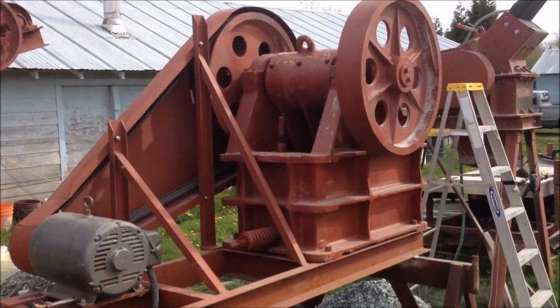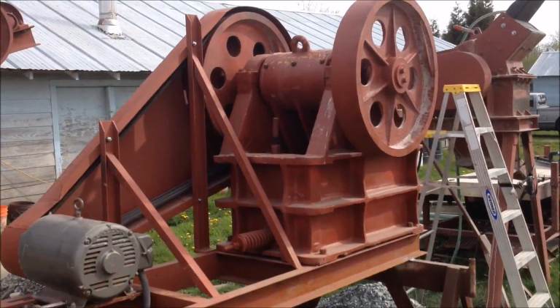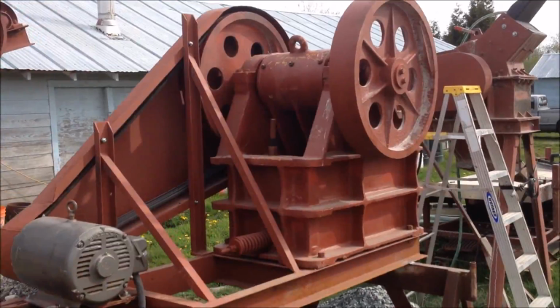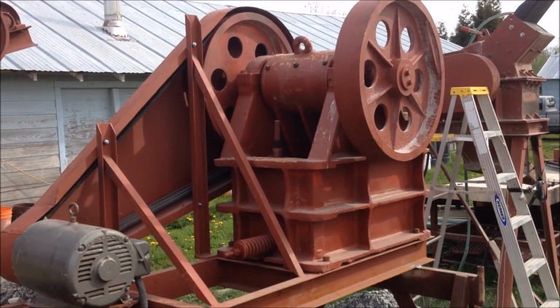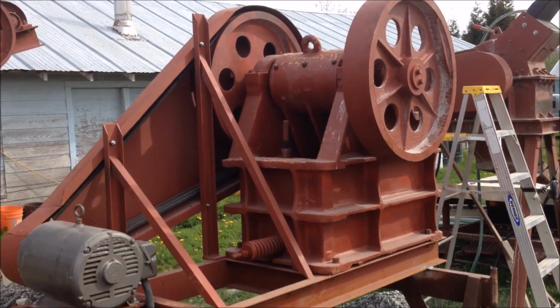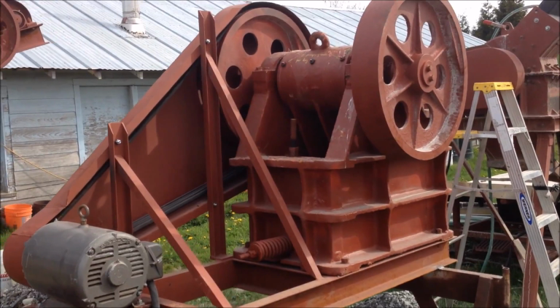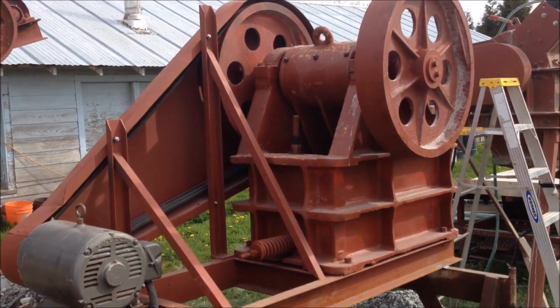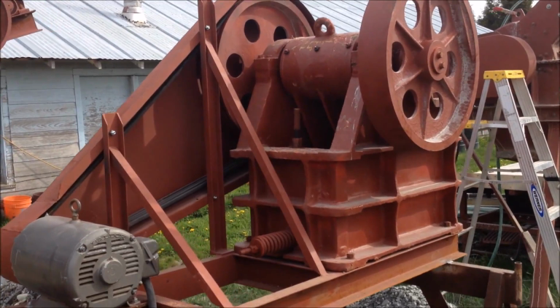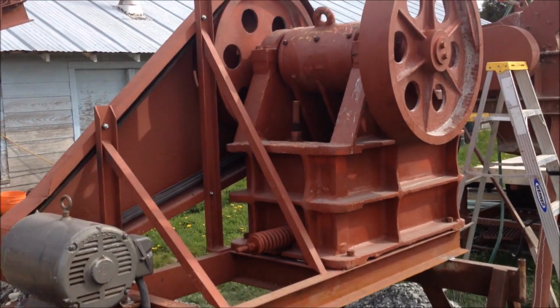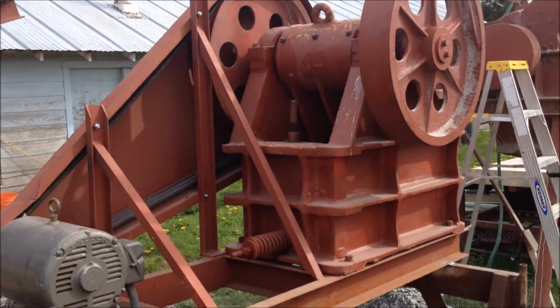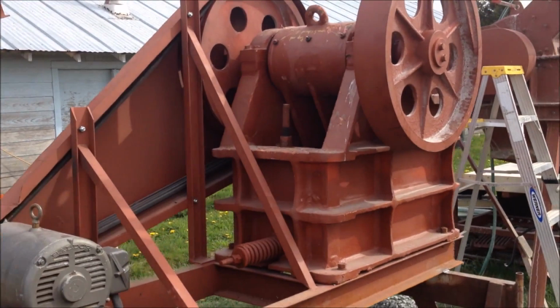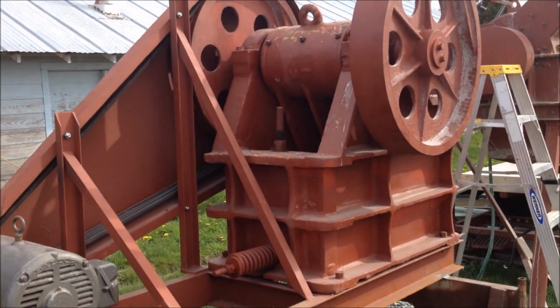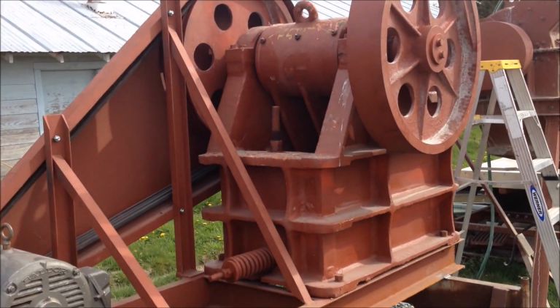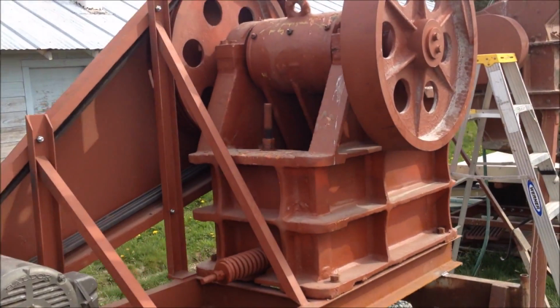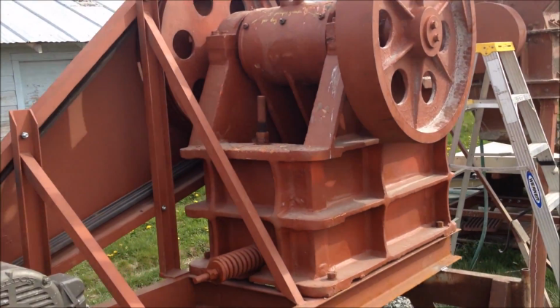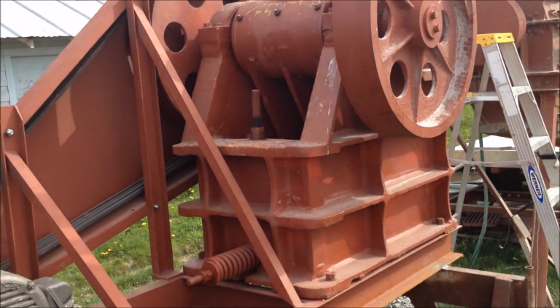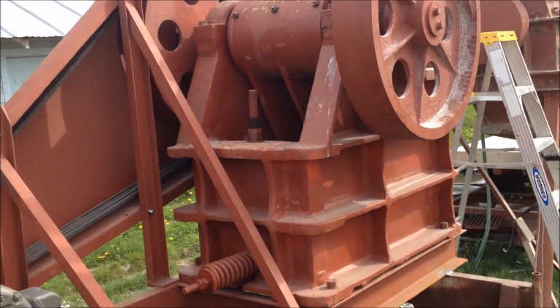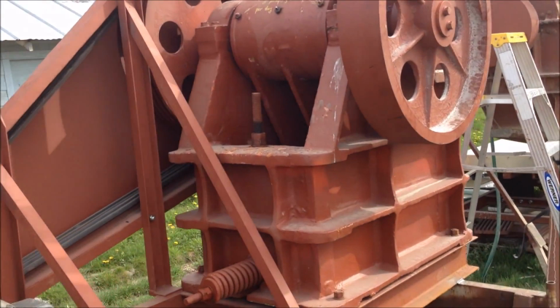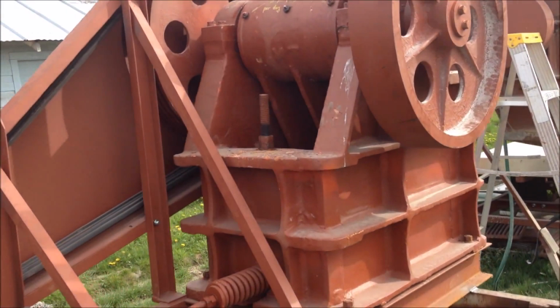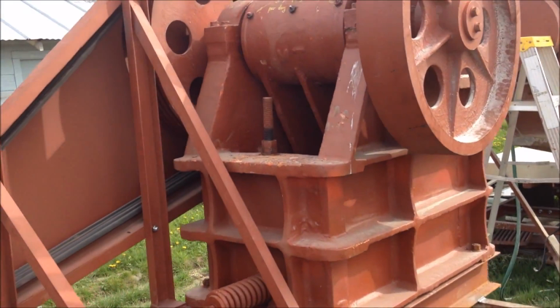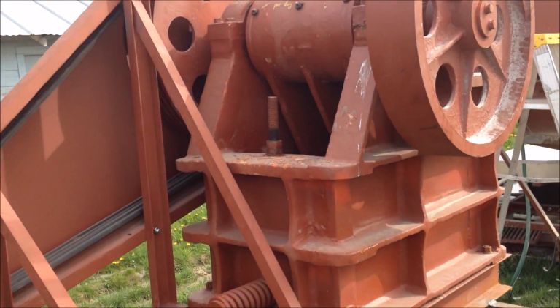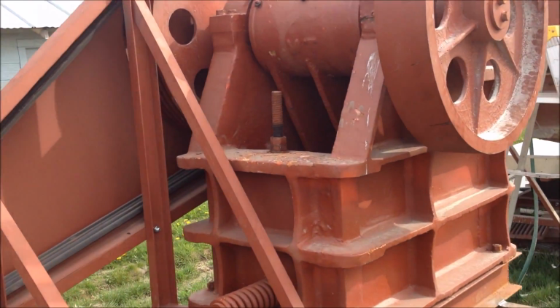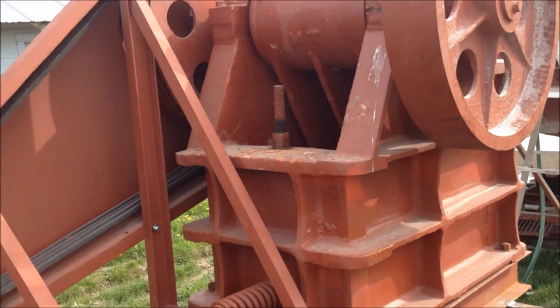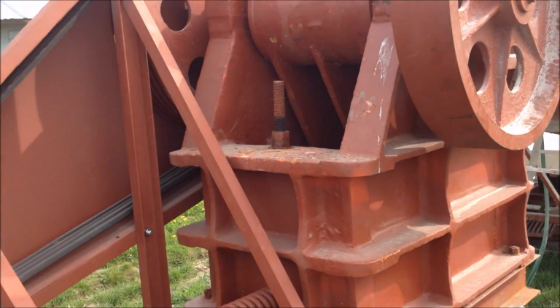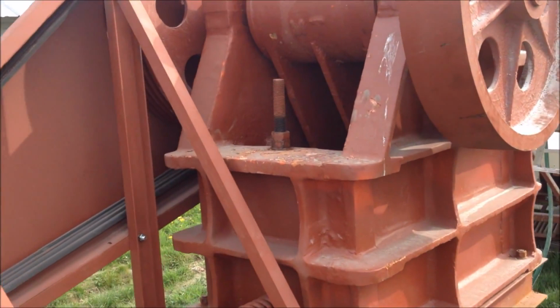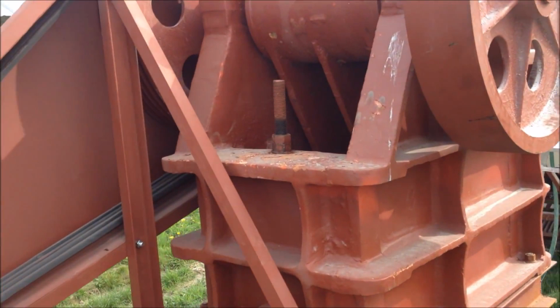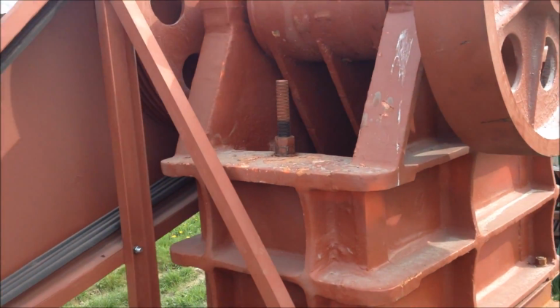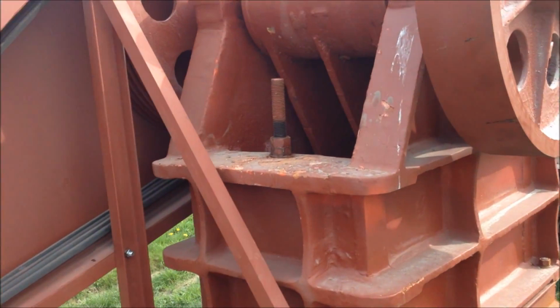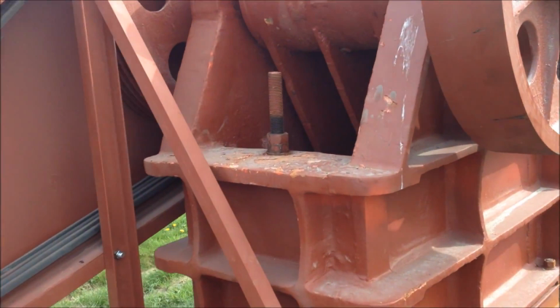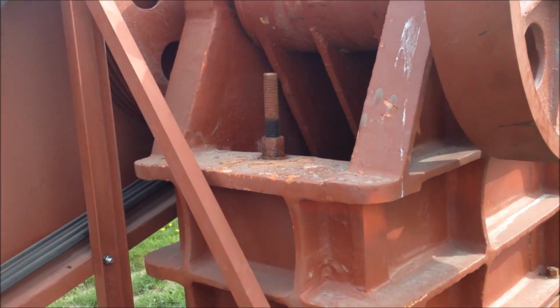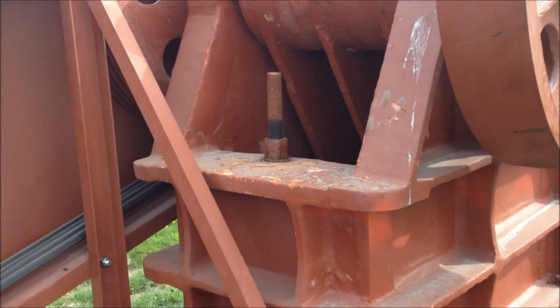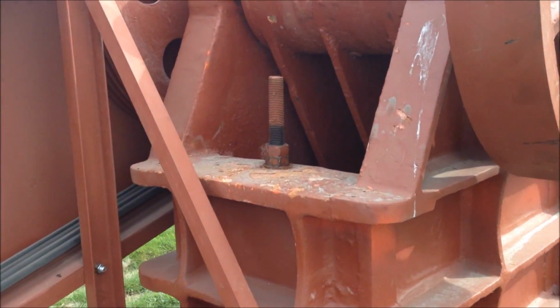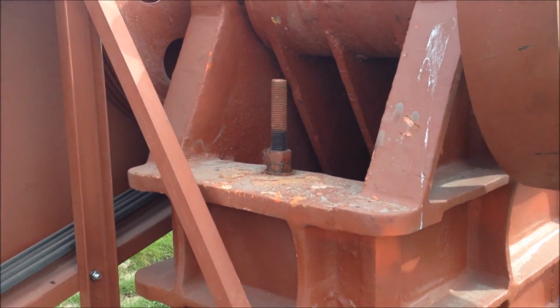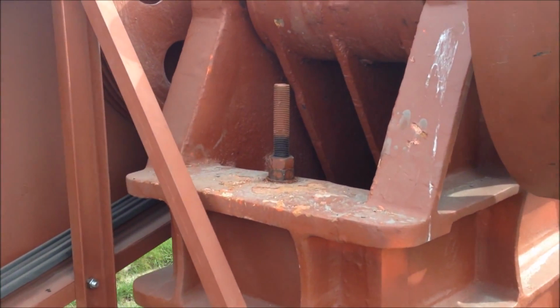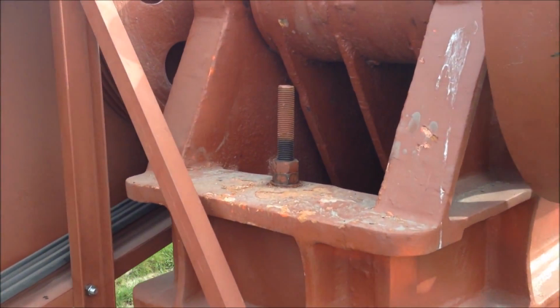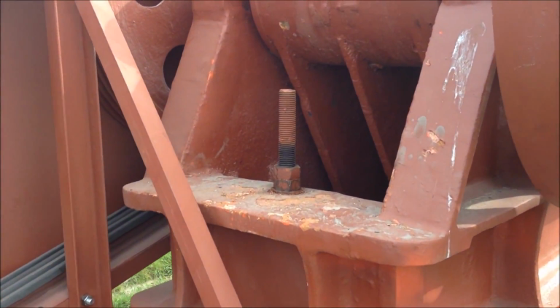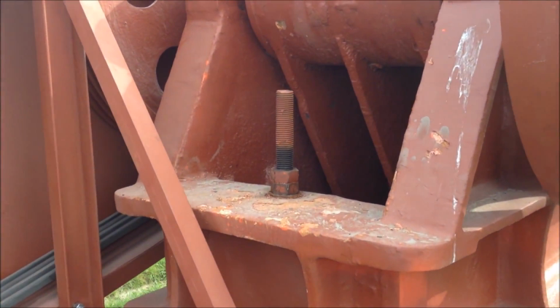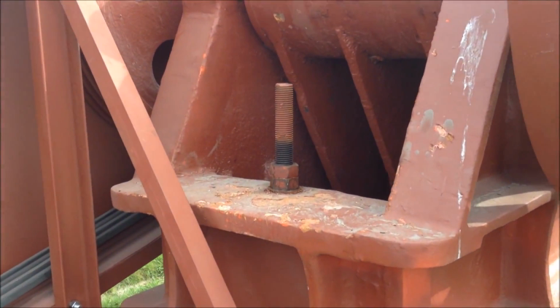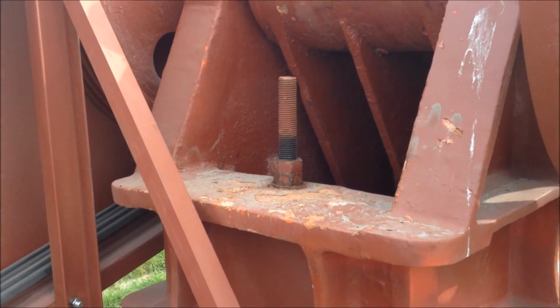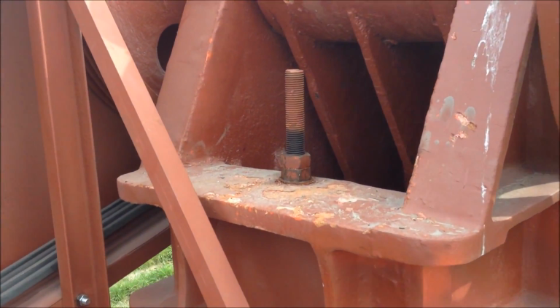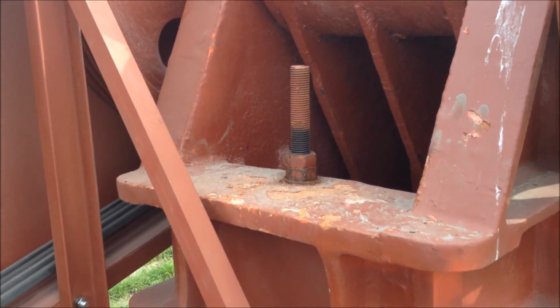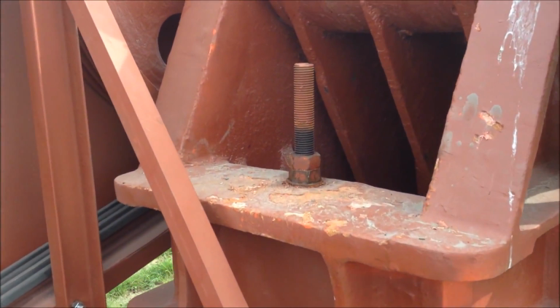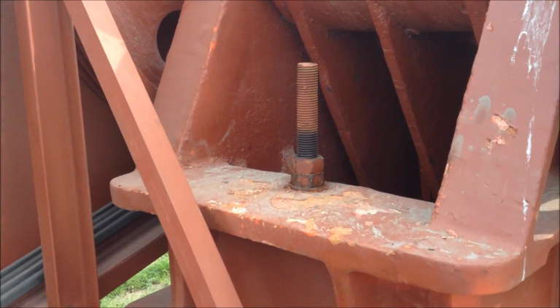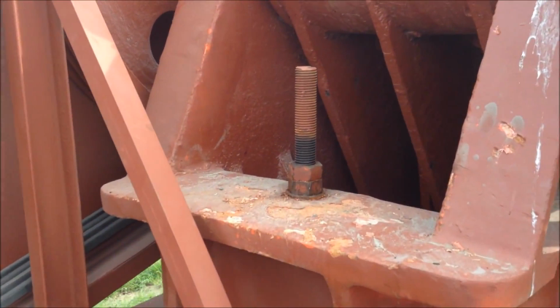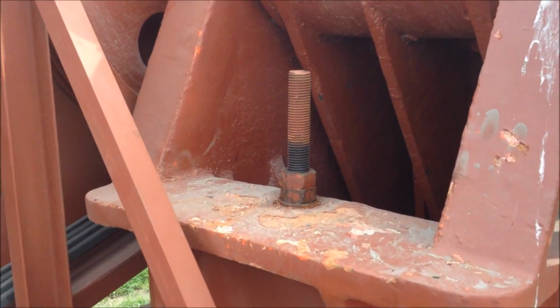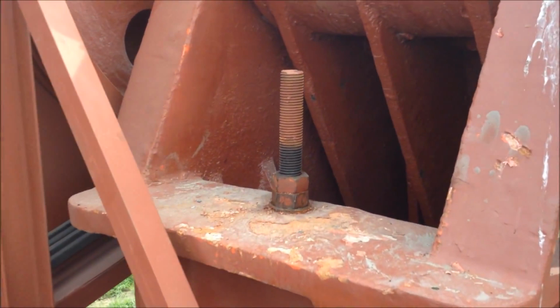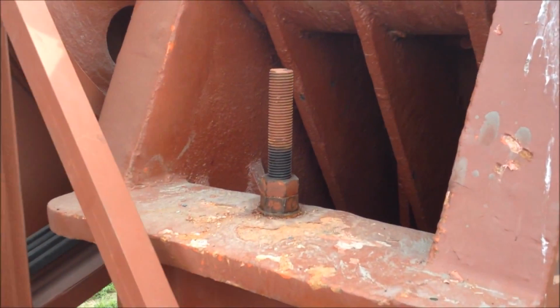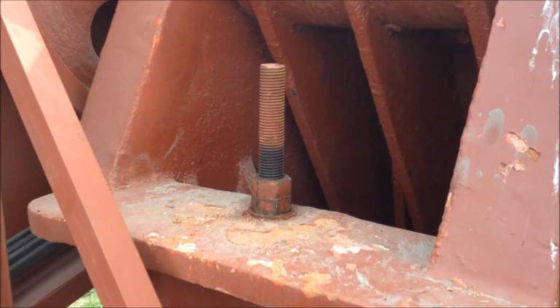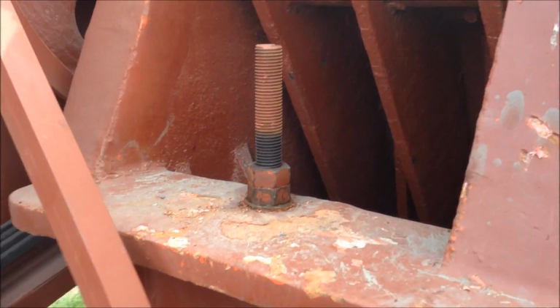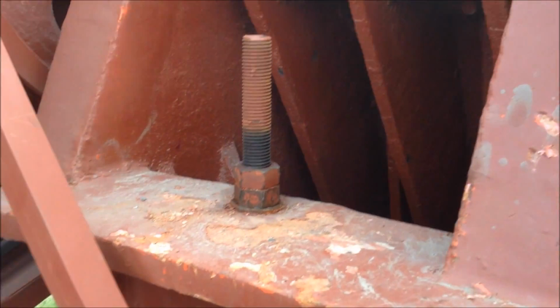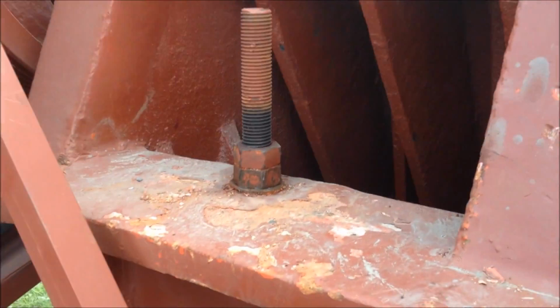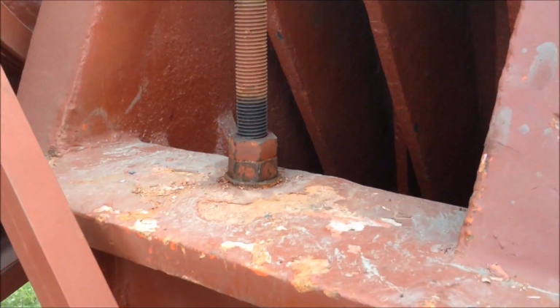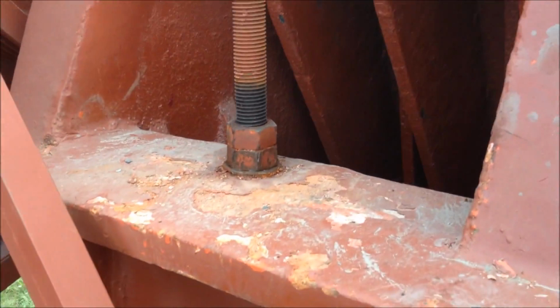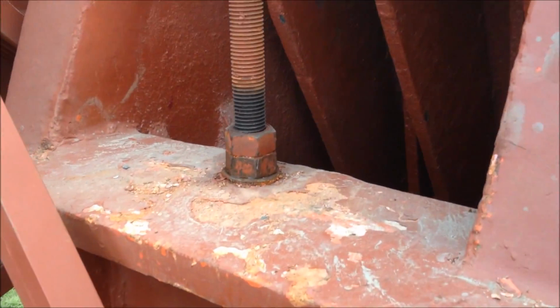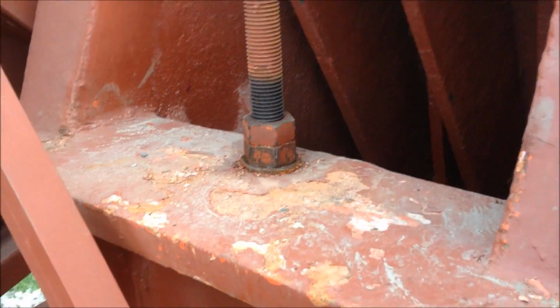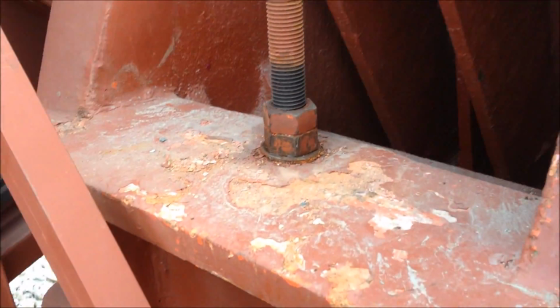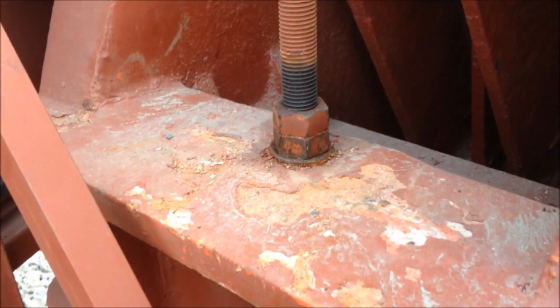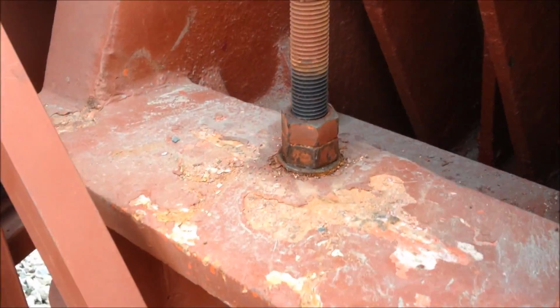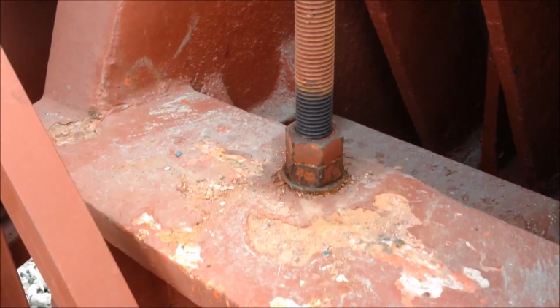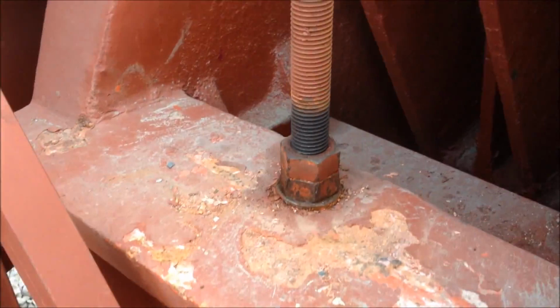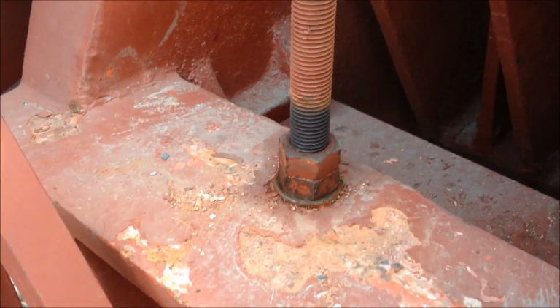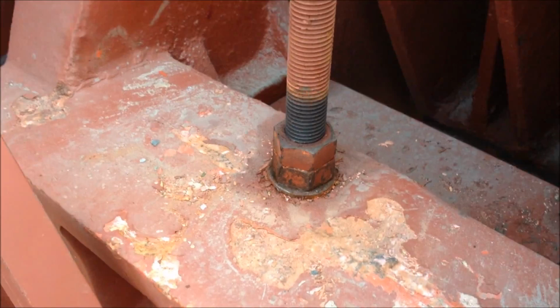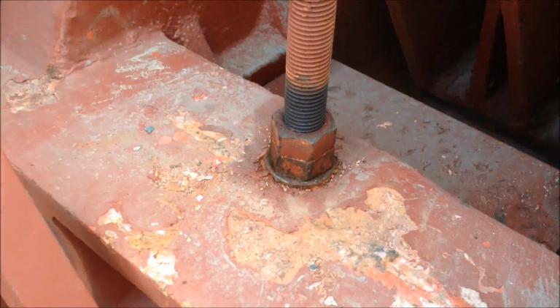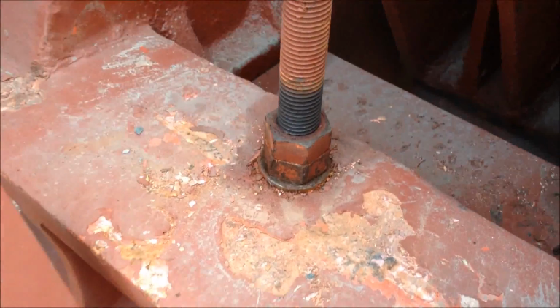We are going to take a look at the back of the jaw crusher now, and I will show you how to adjust the jaw gap — the discharge size.